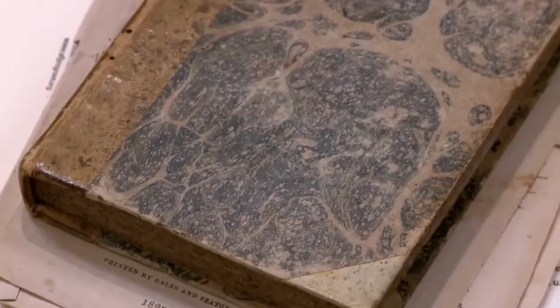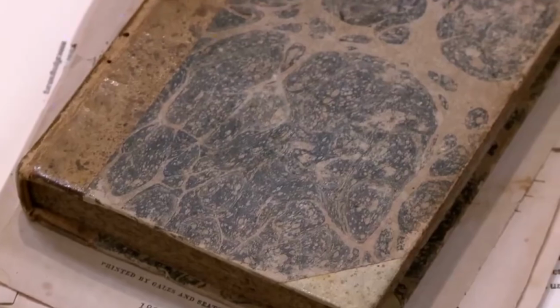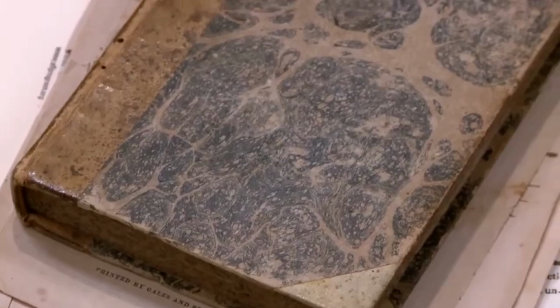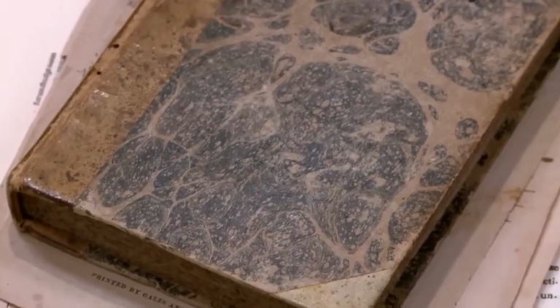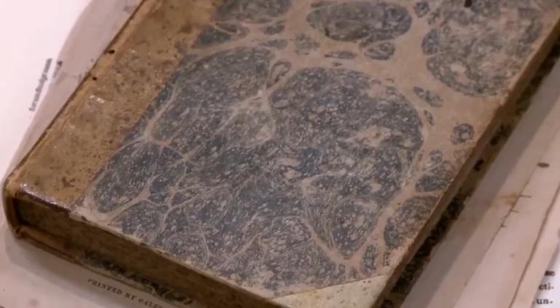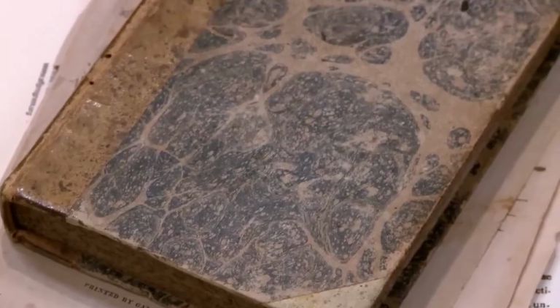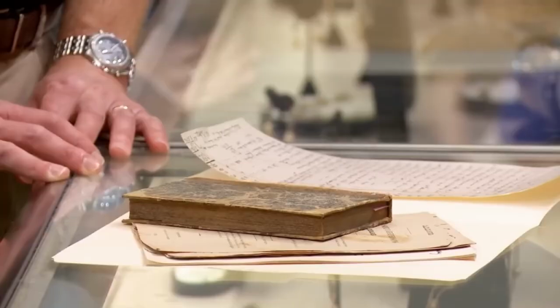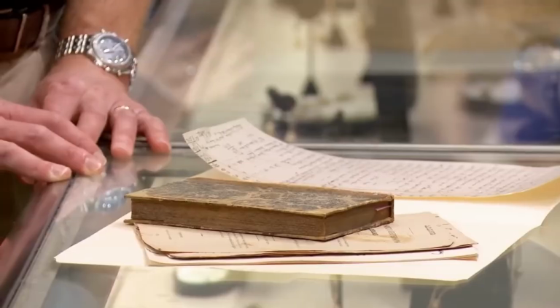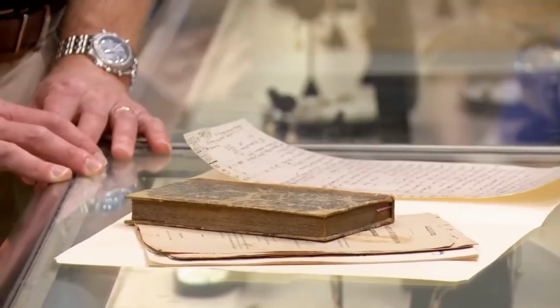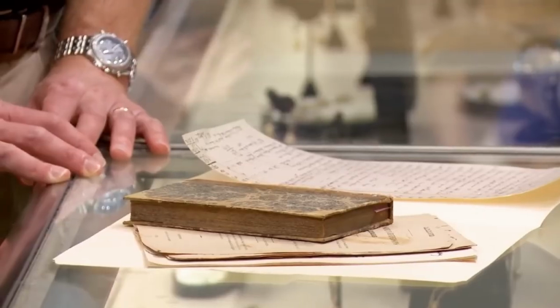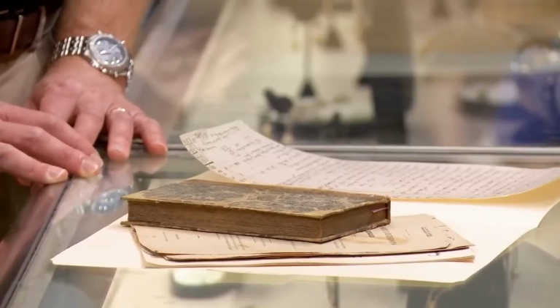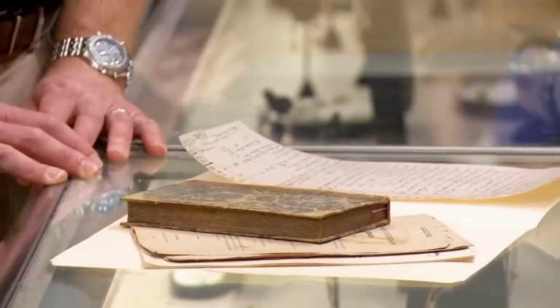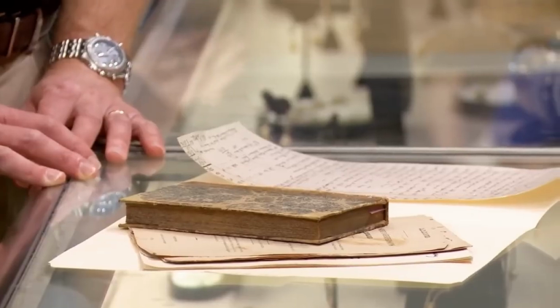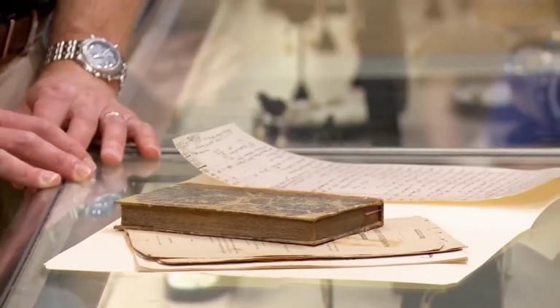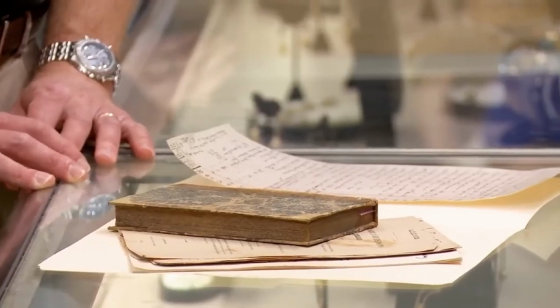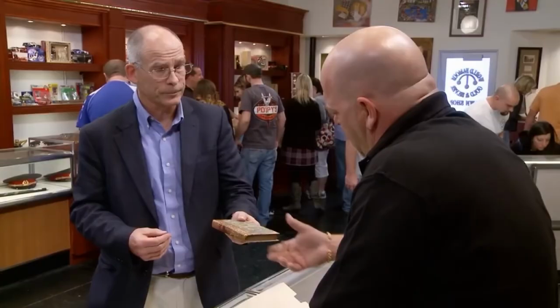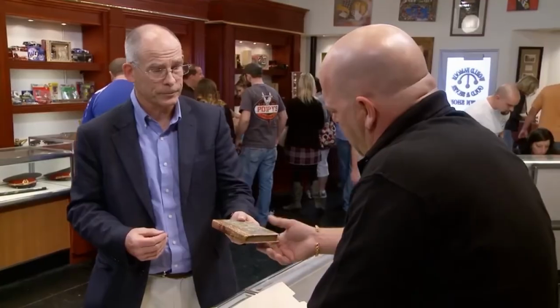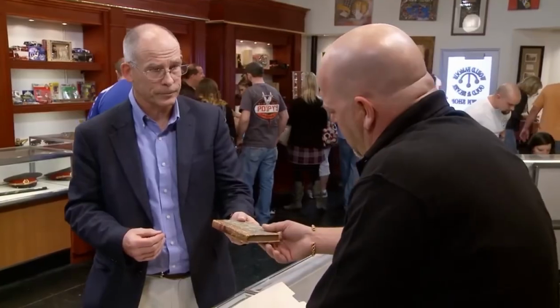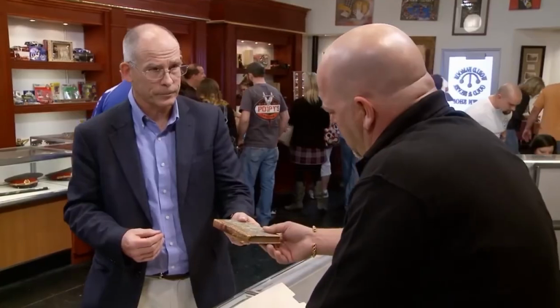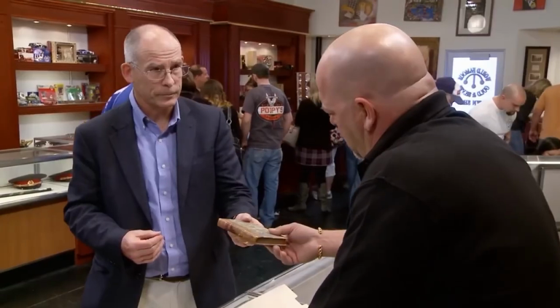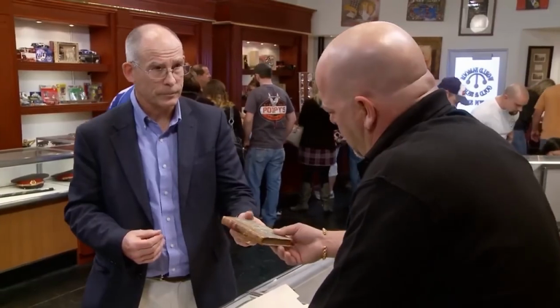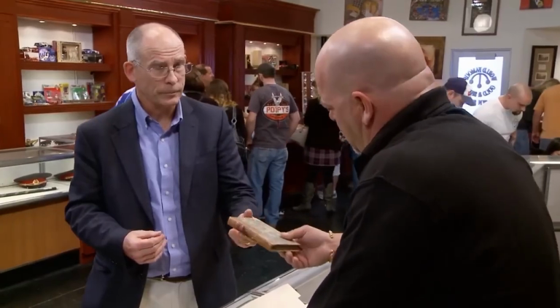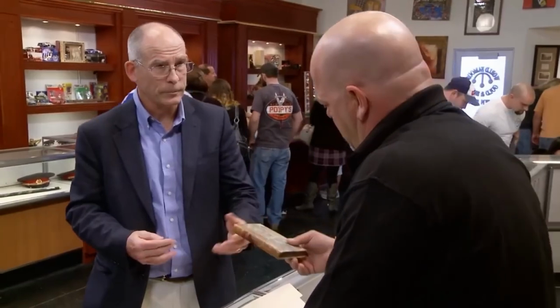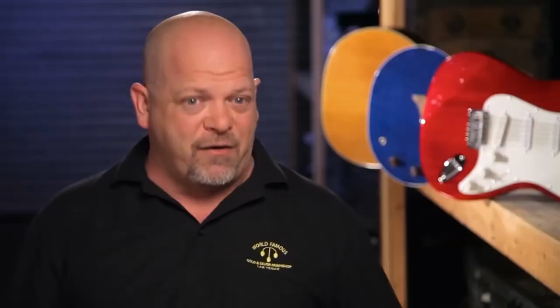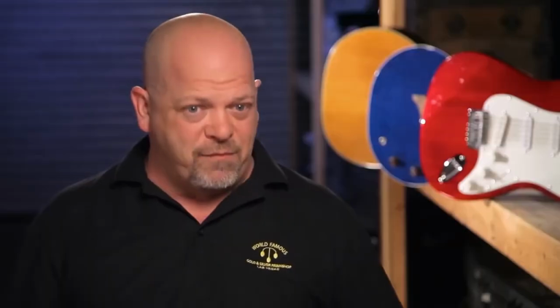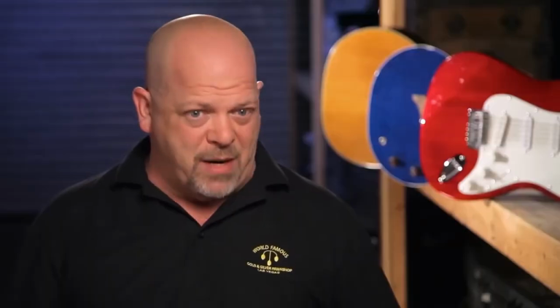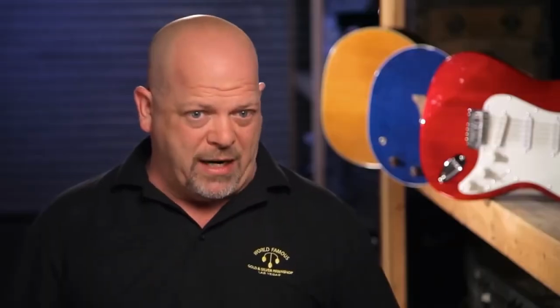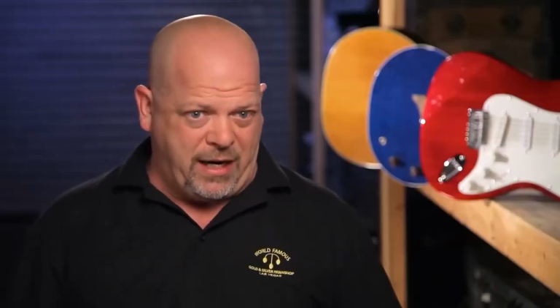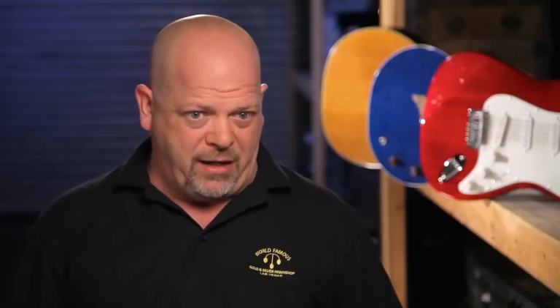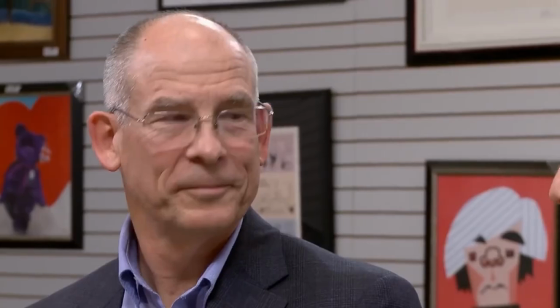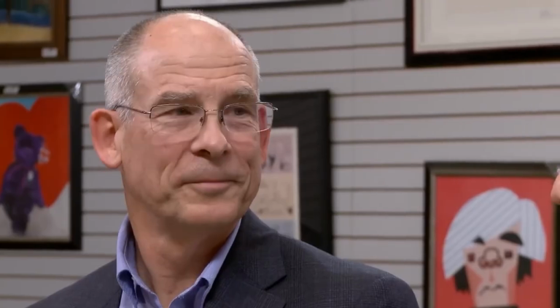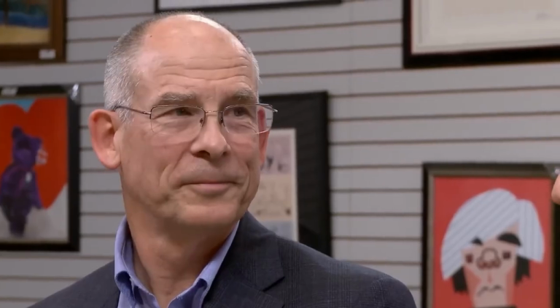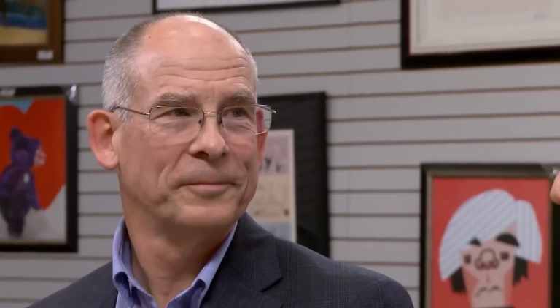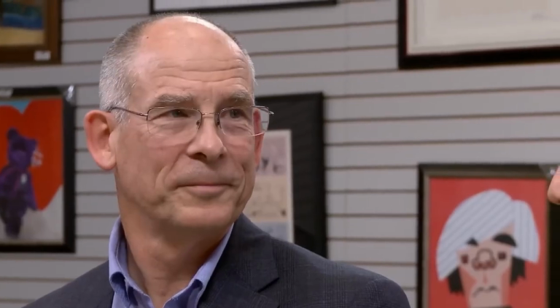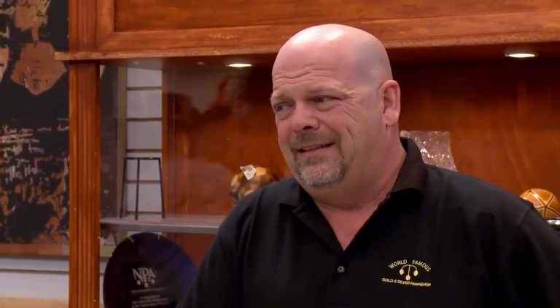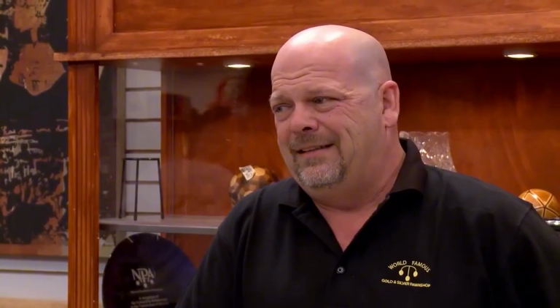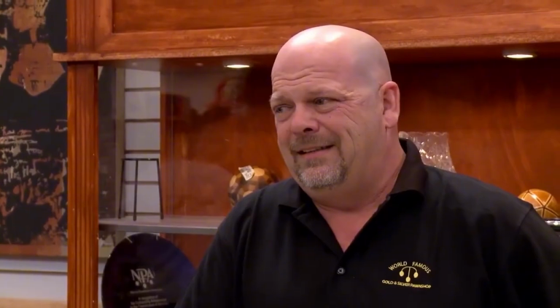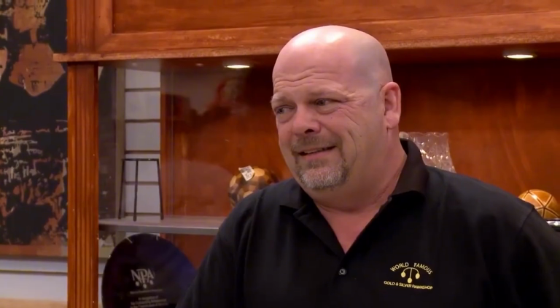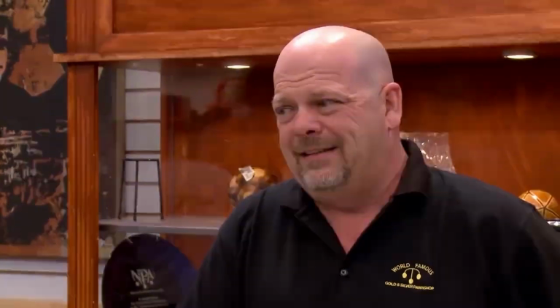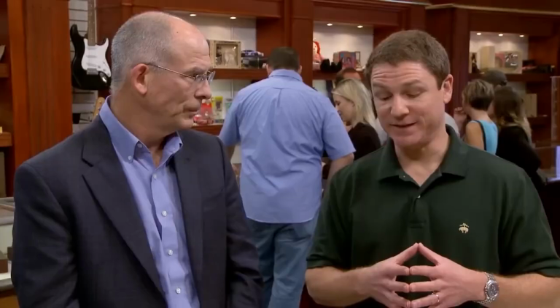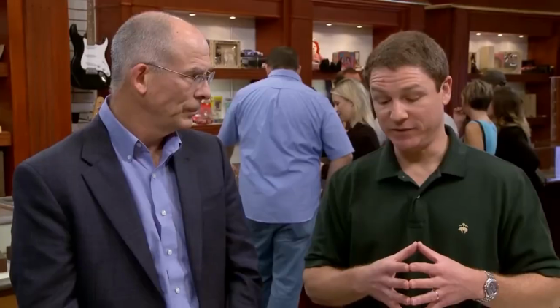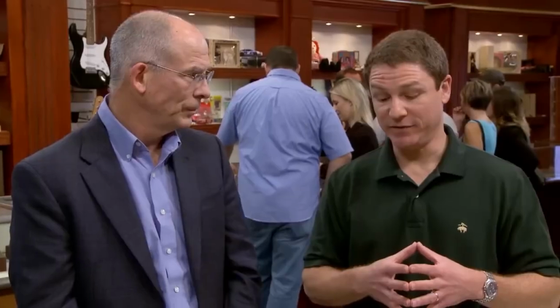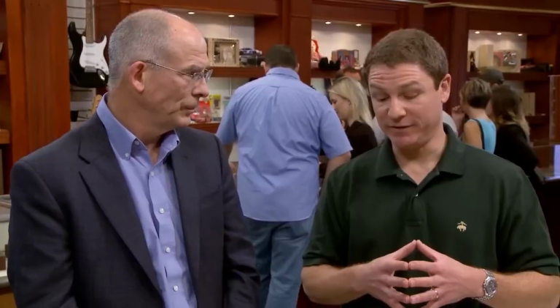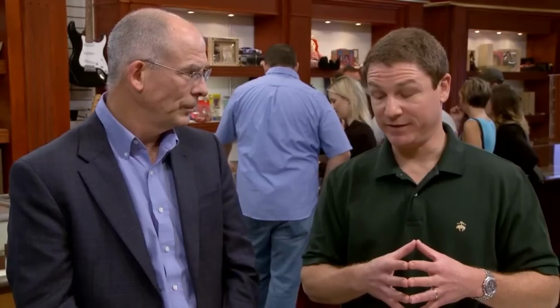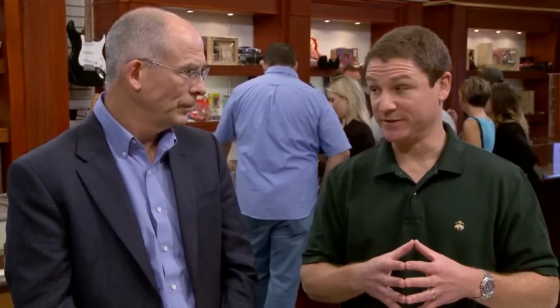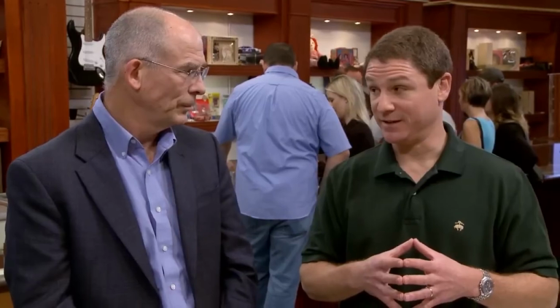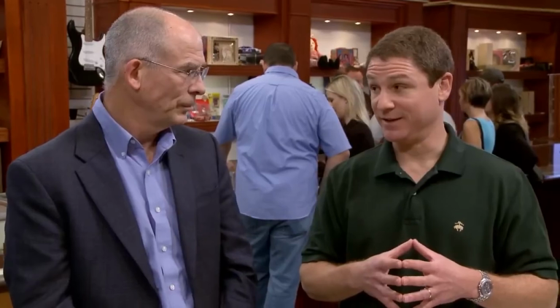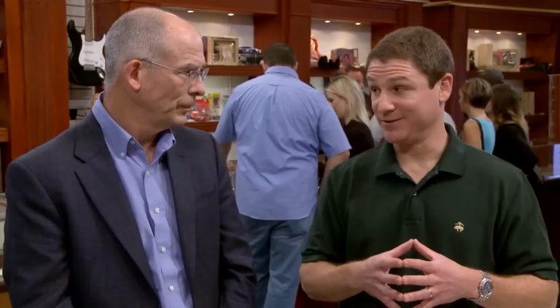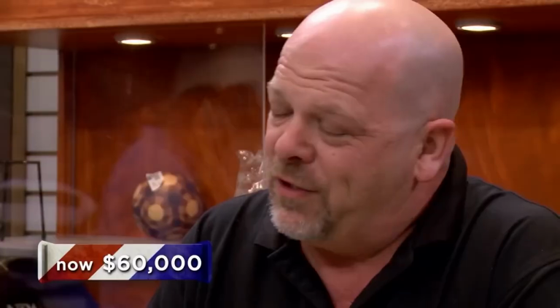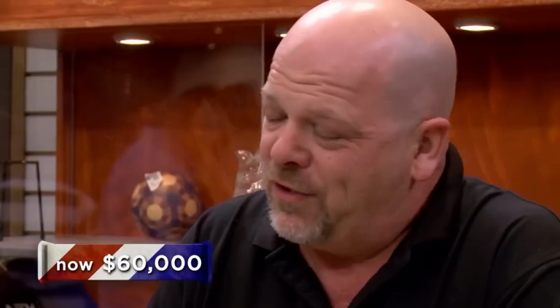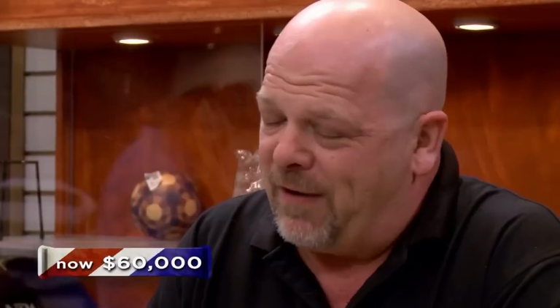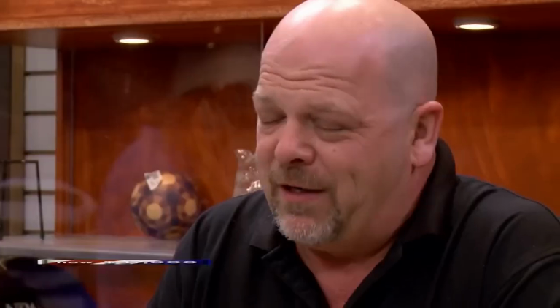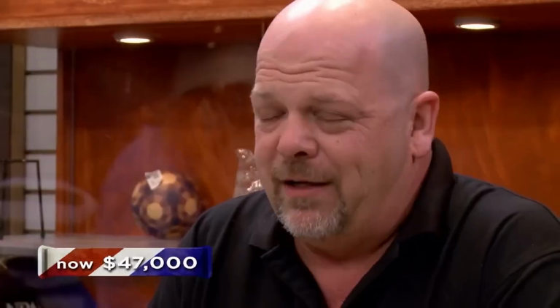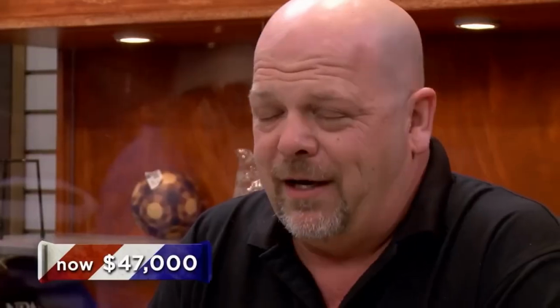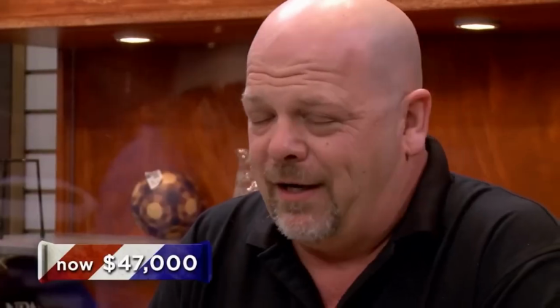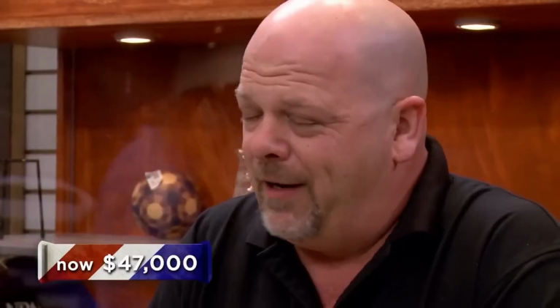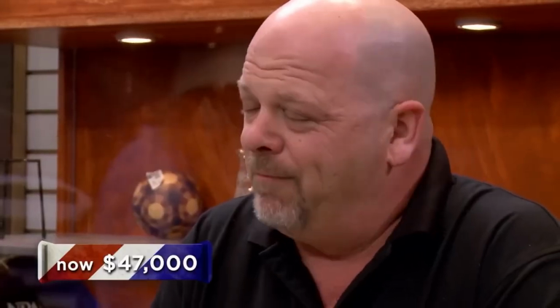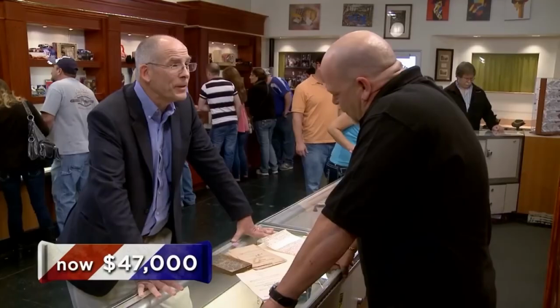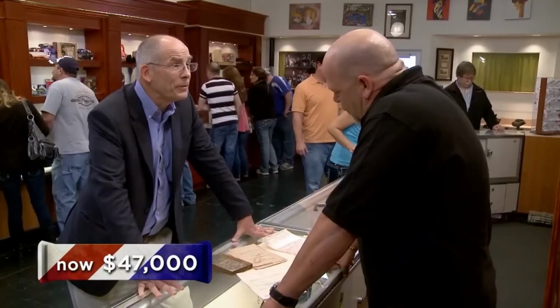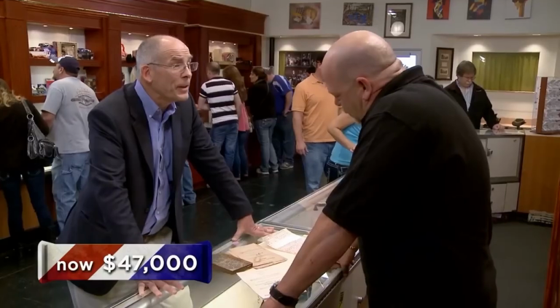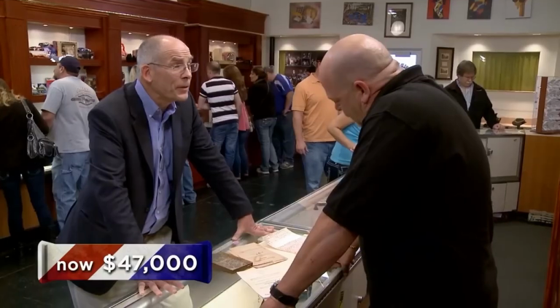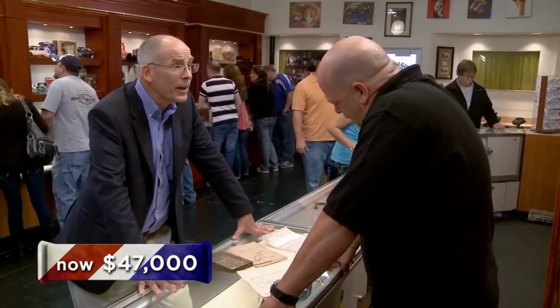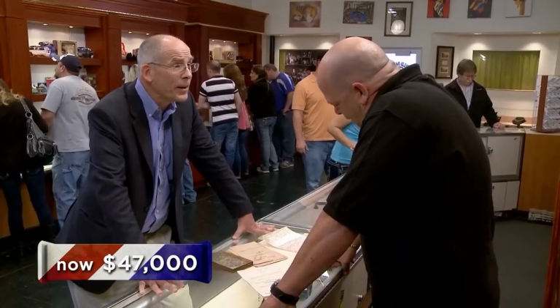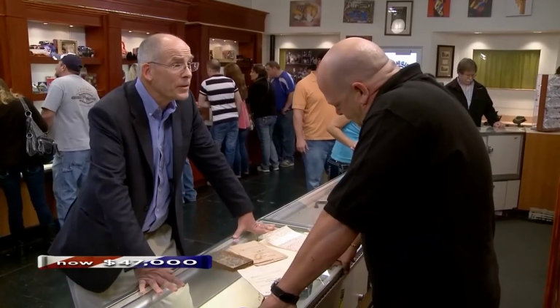Thomas Jefferson's personal copy — we're talking a lot of money. I'd probably put a price at $75,000. $47,000, and I am $50,000.